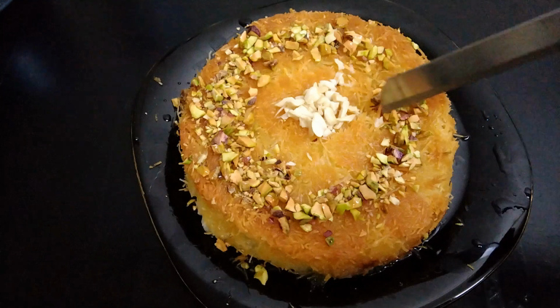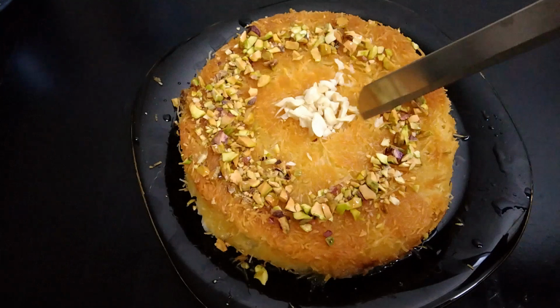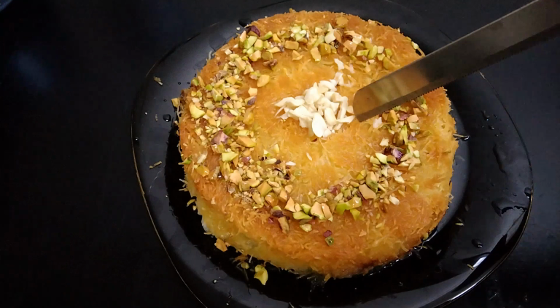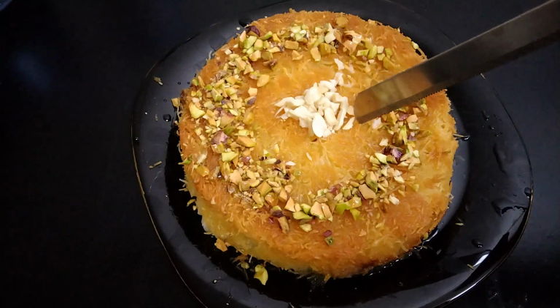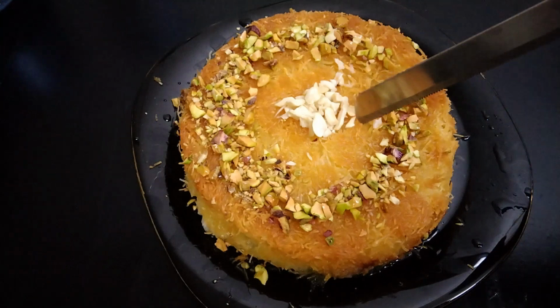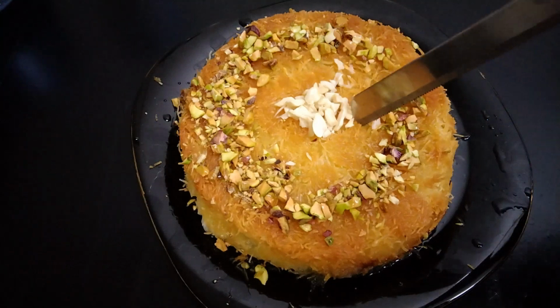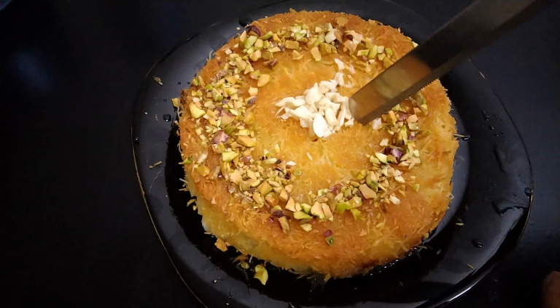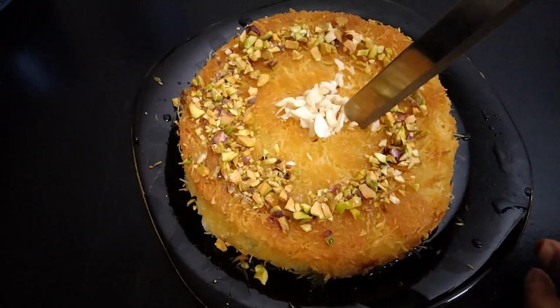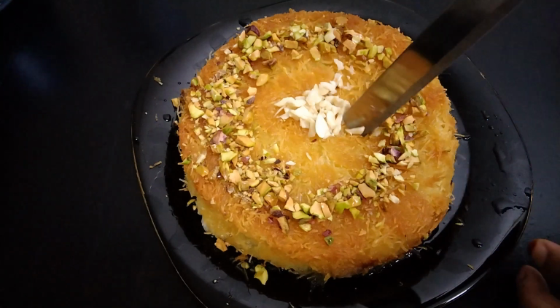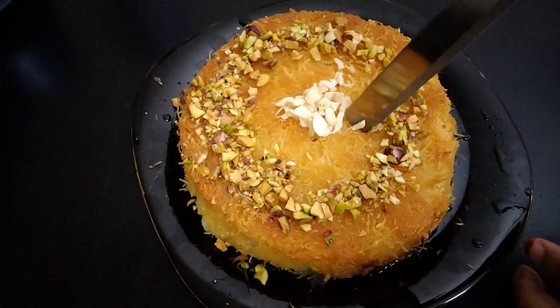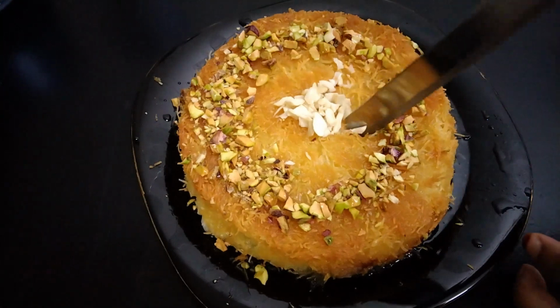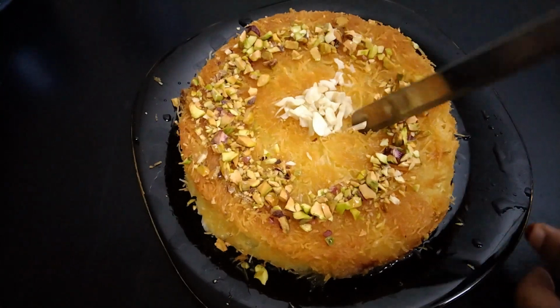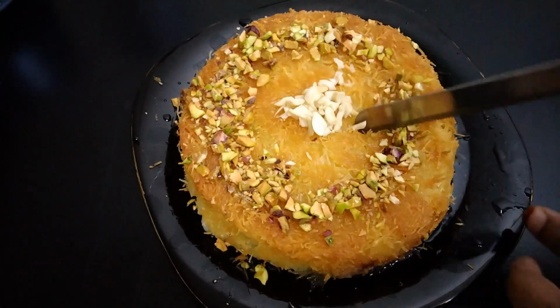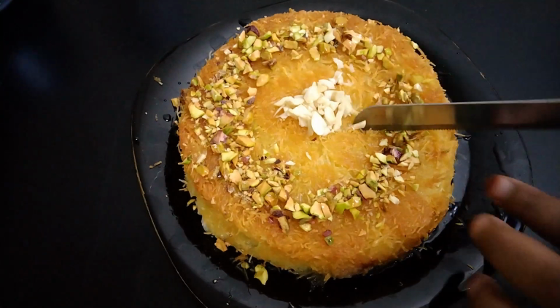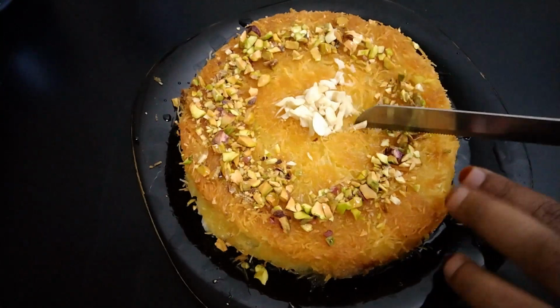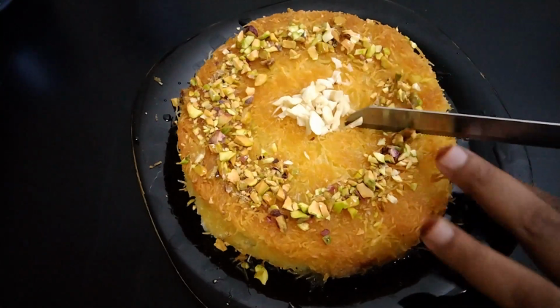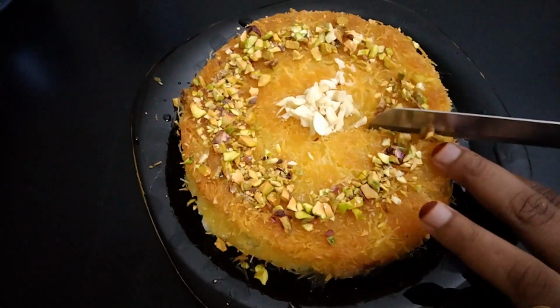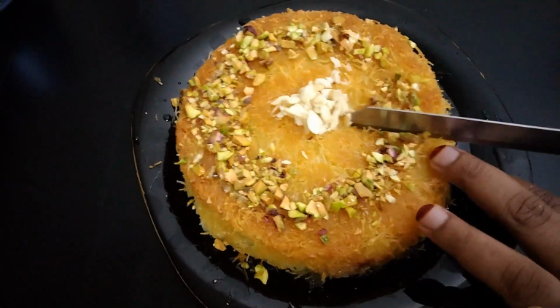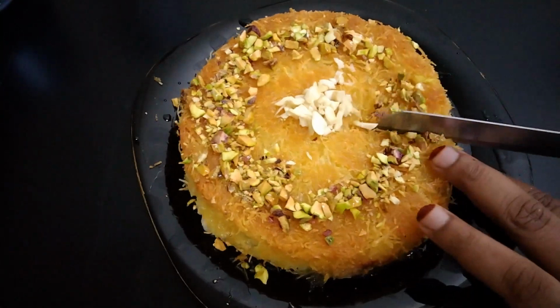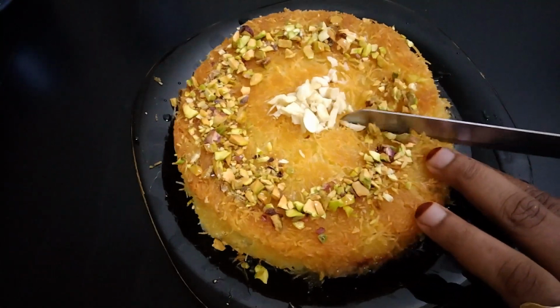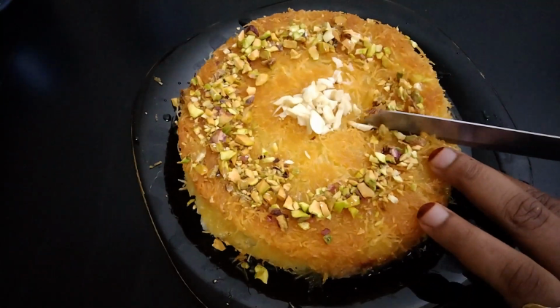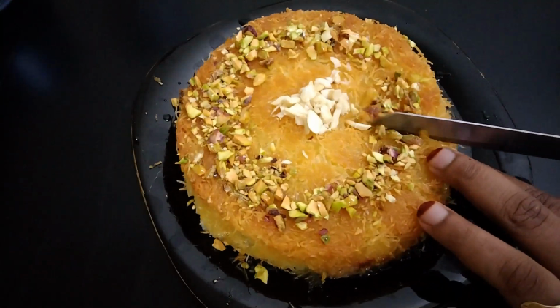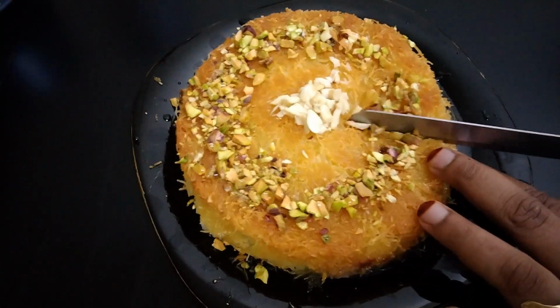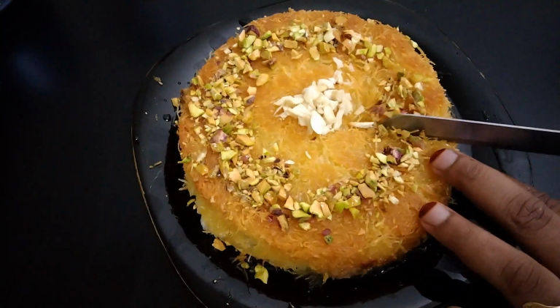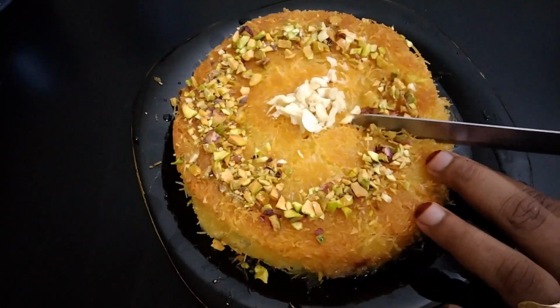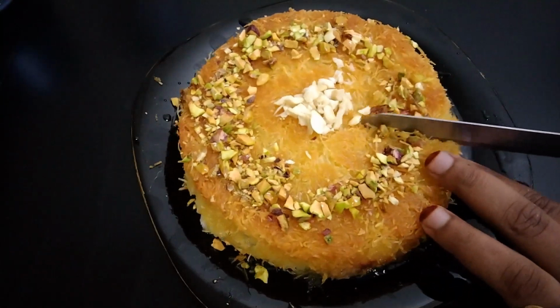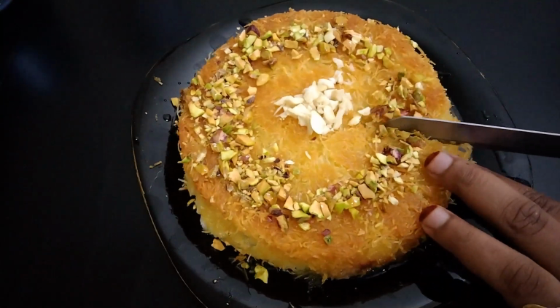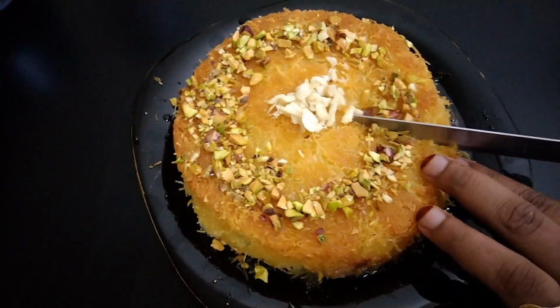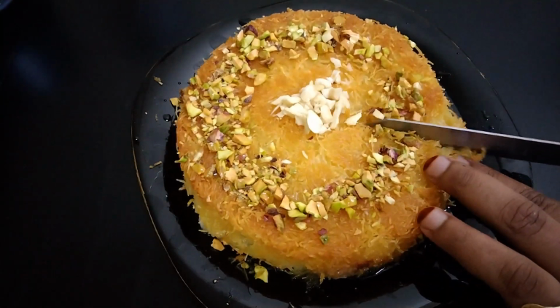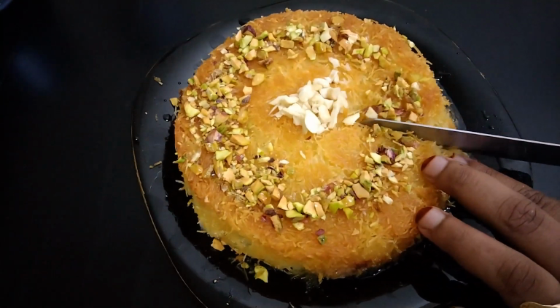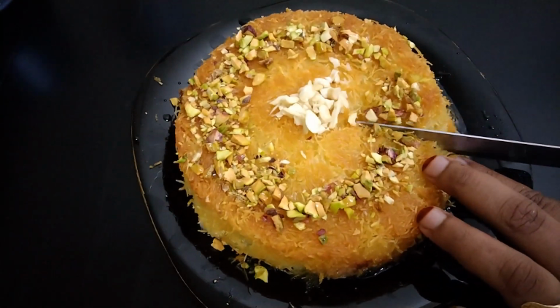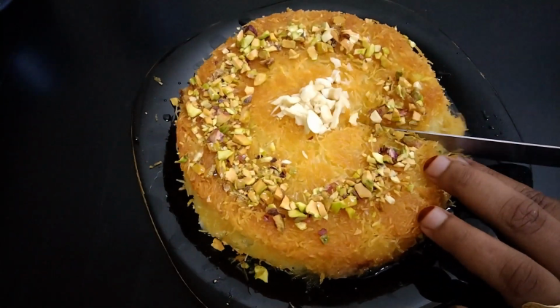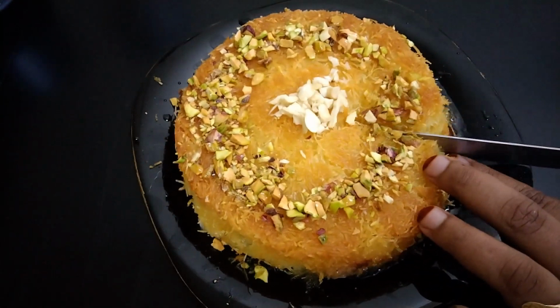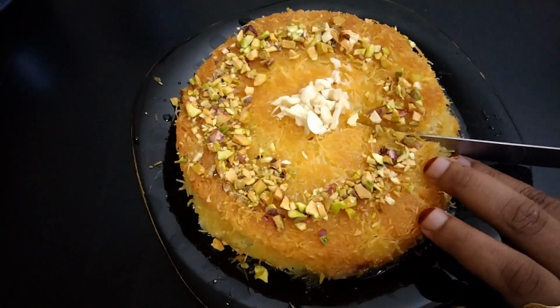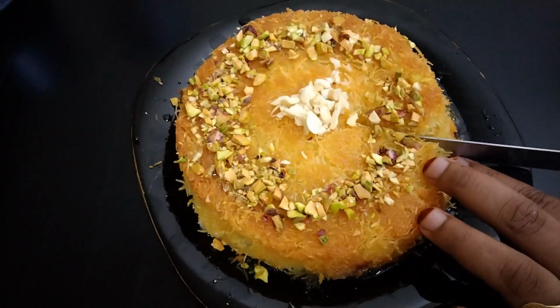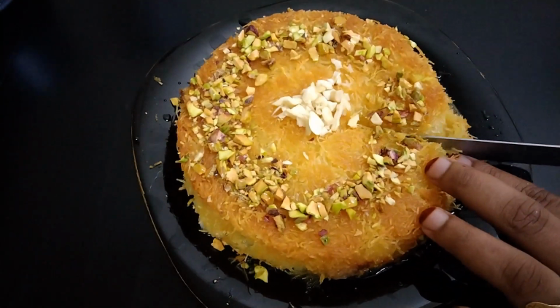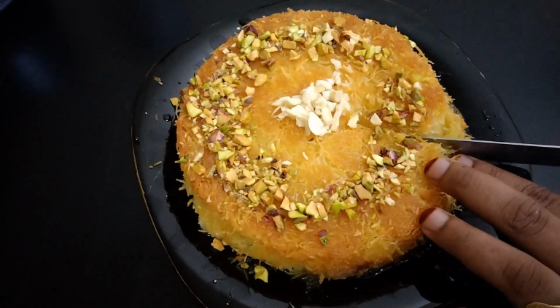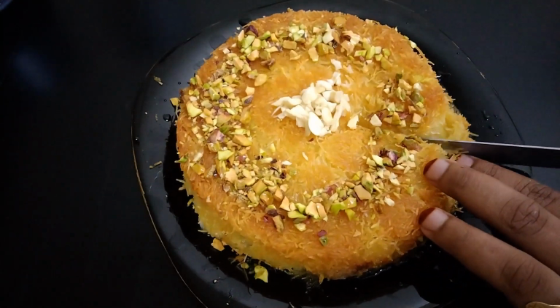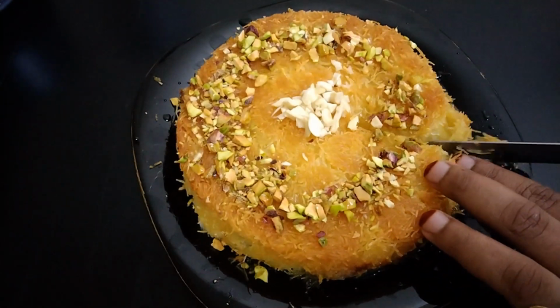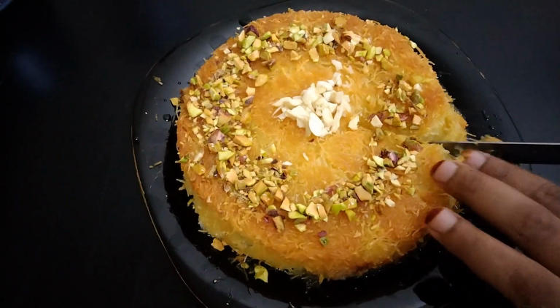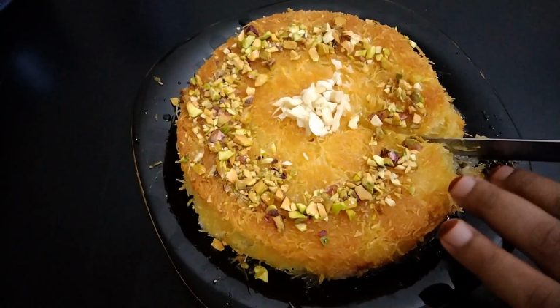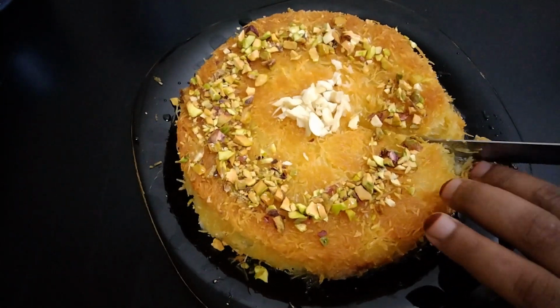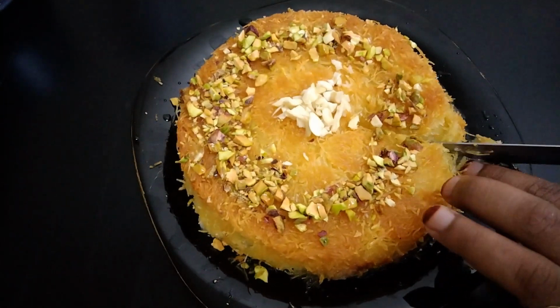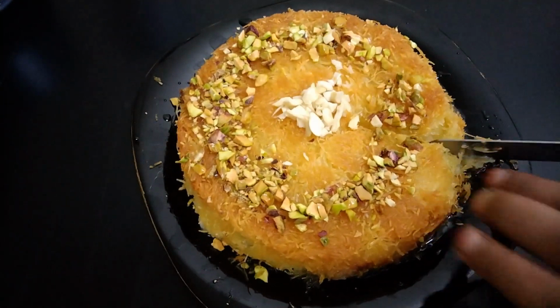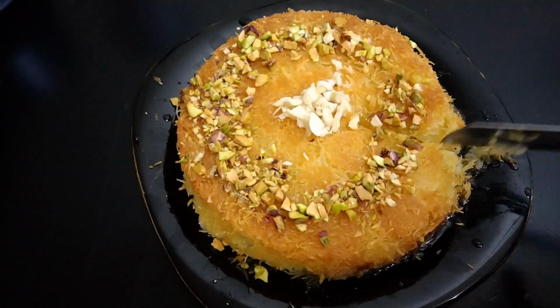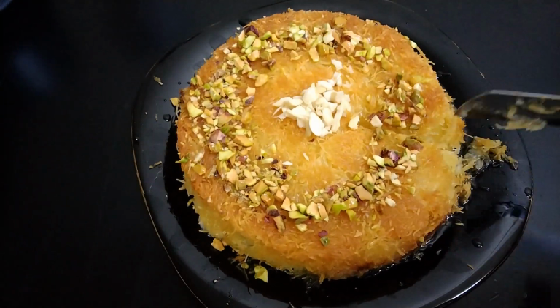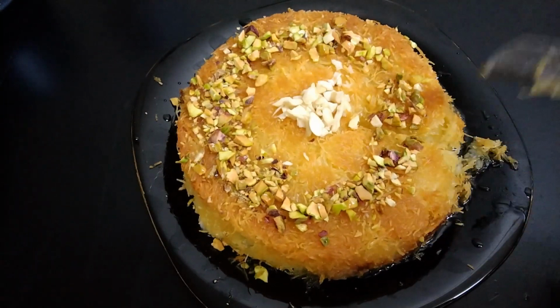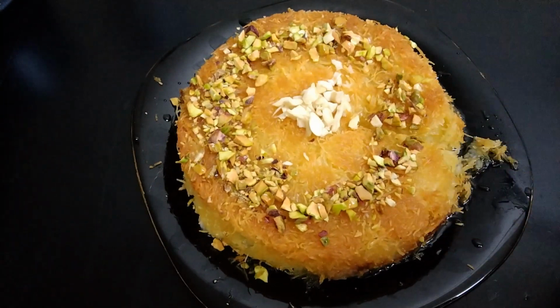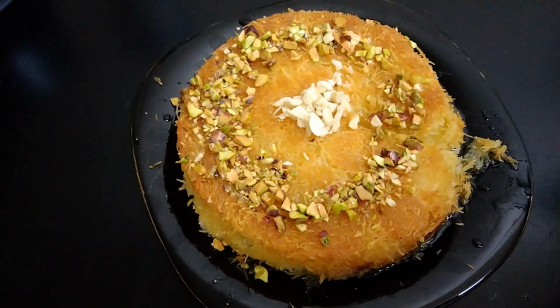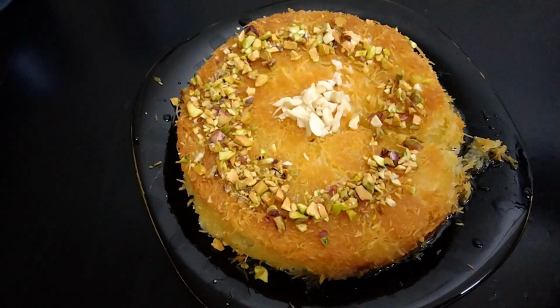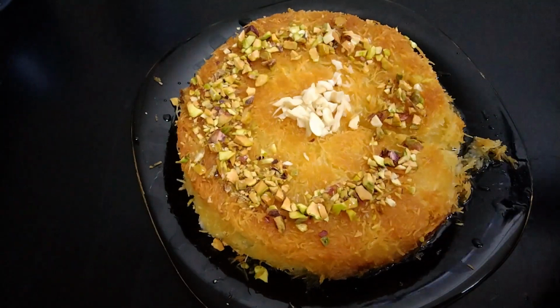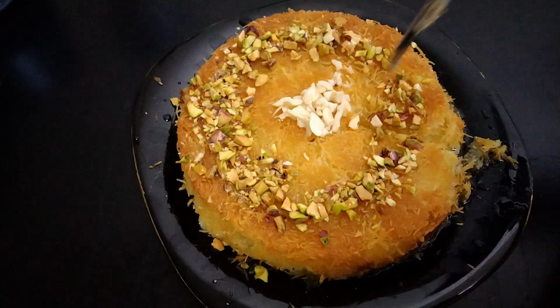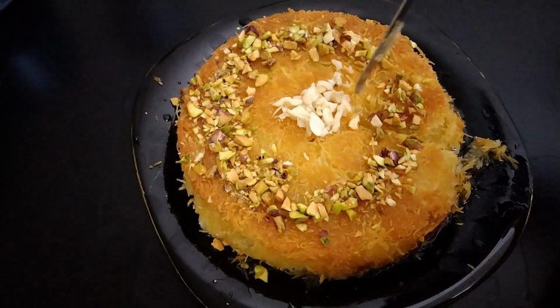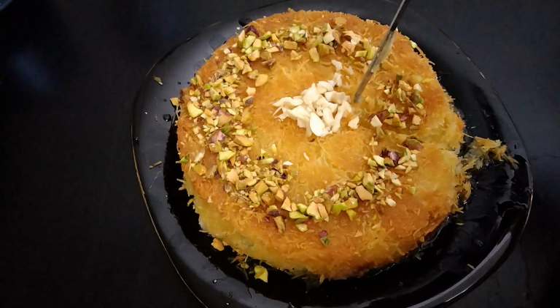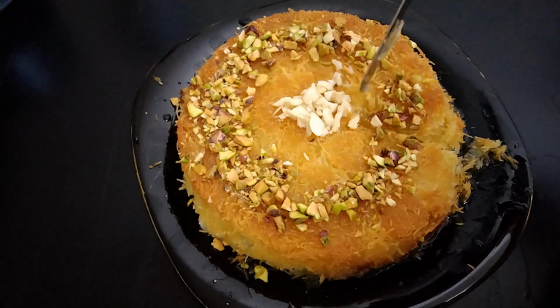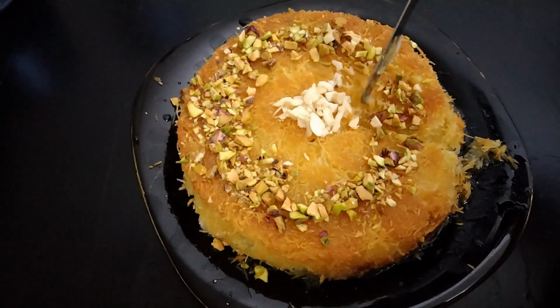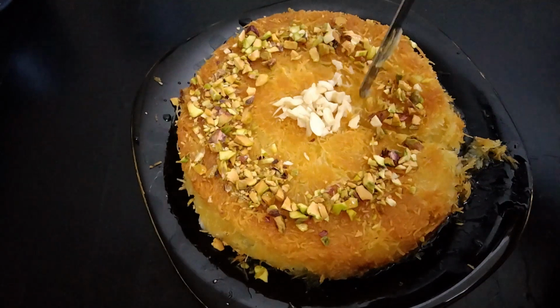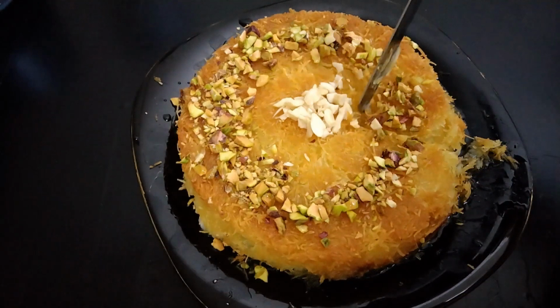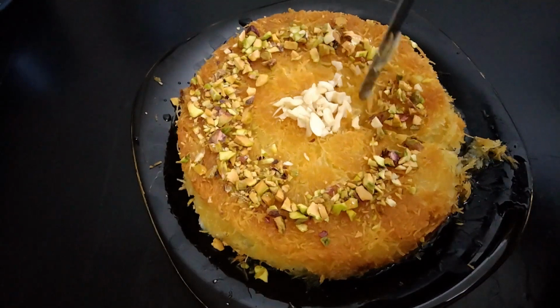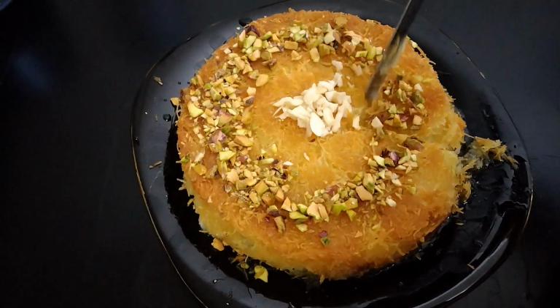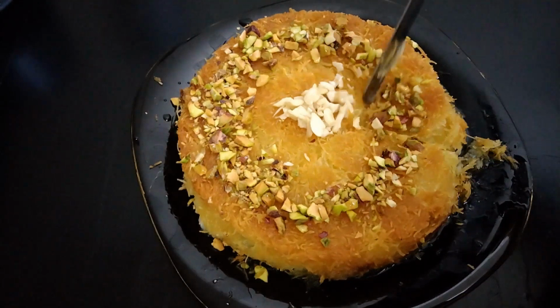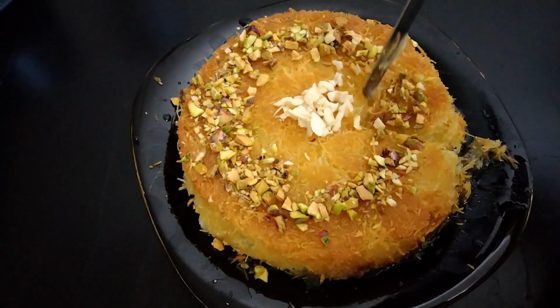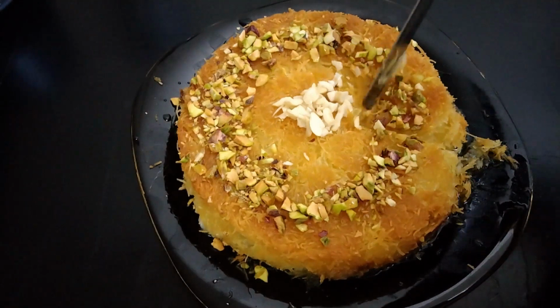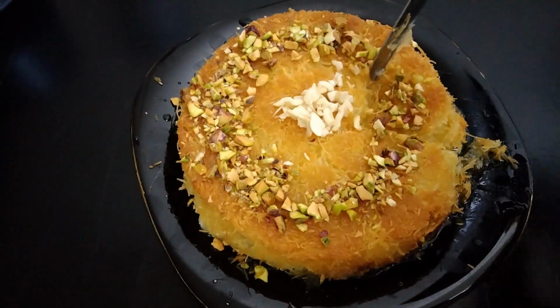Hello! Assalamualaikum! Welcome back! This recipe is our special recipe, our Arabic Kunafa.